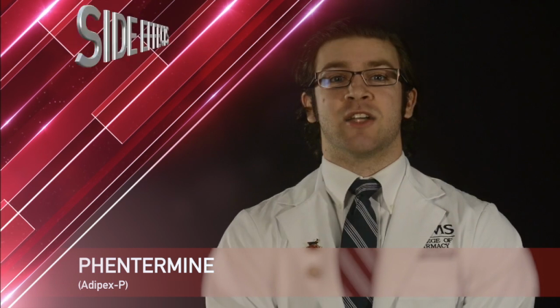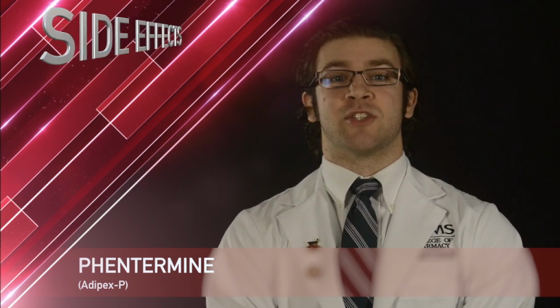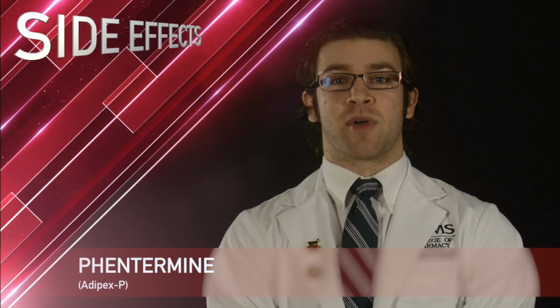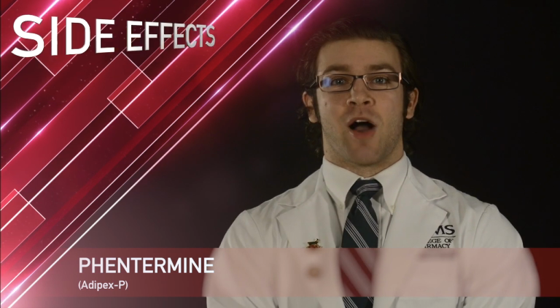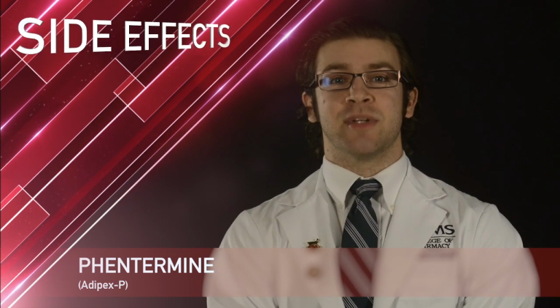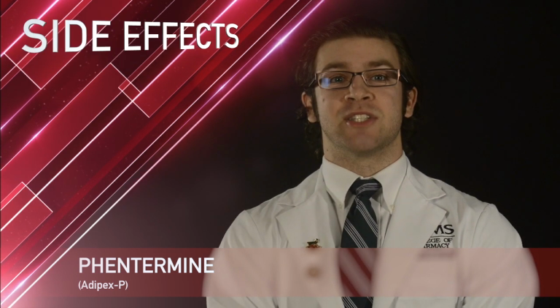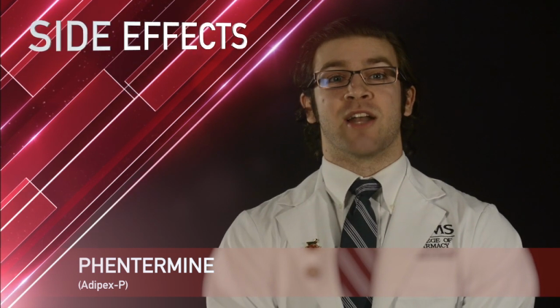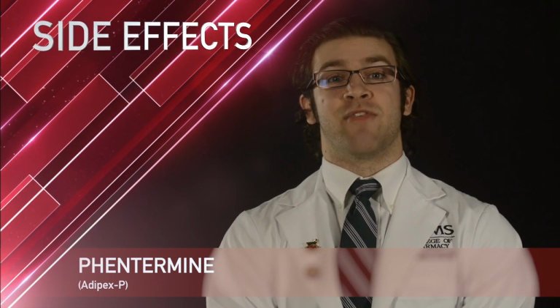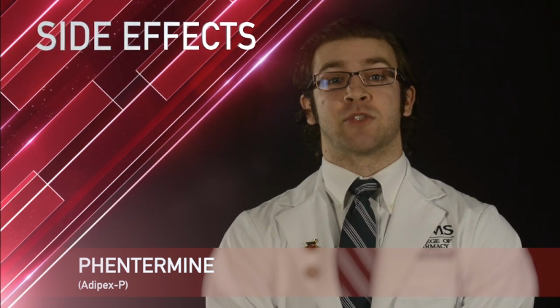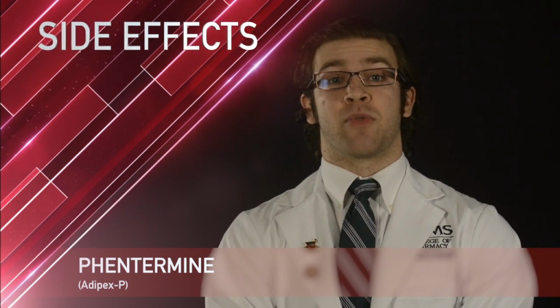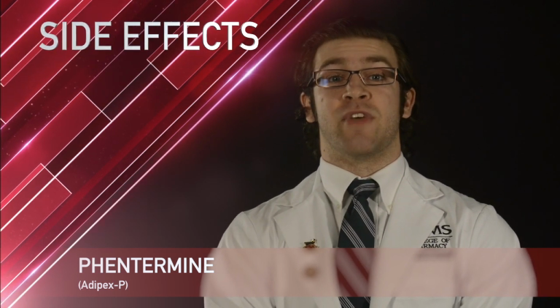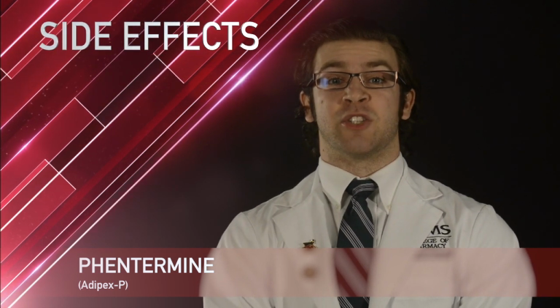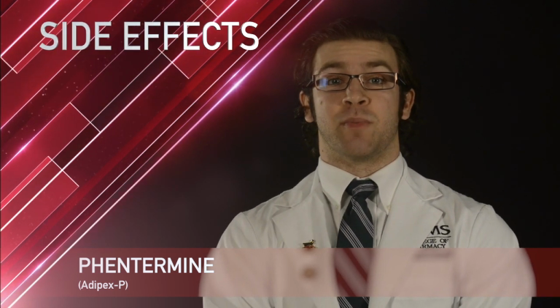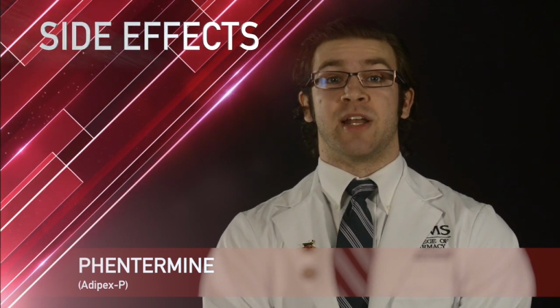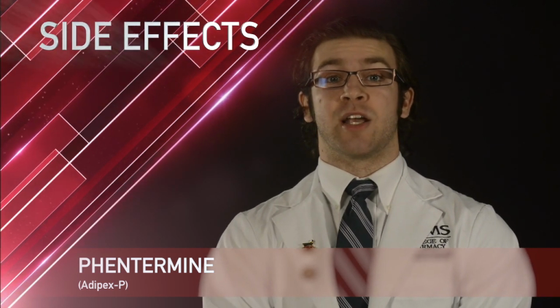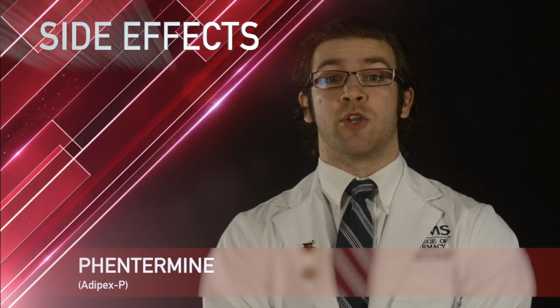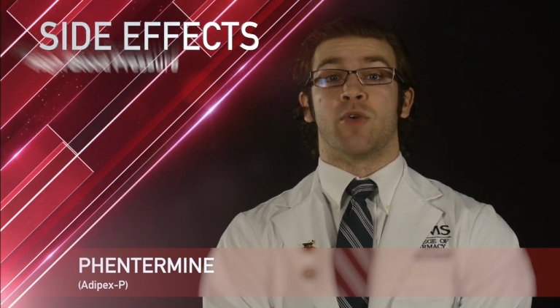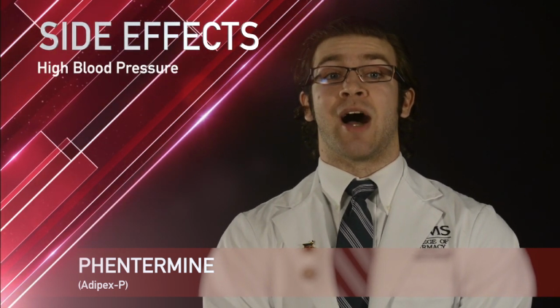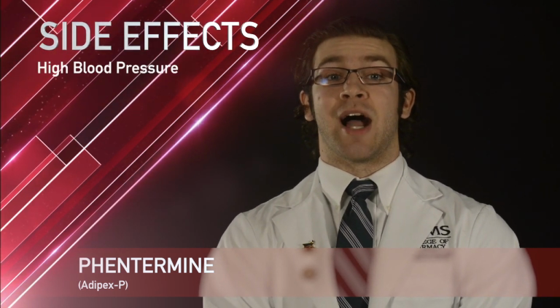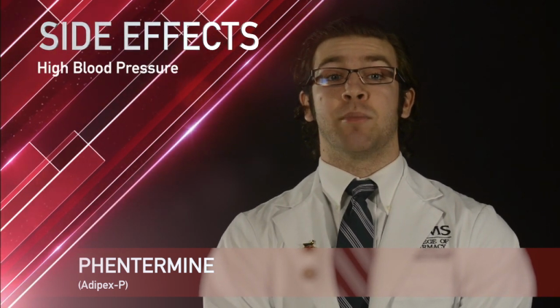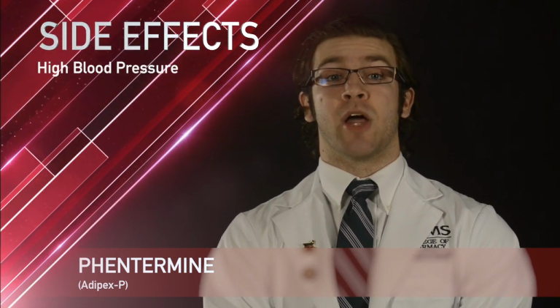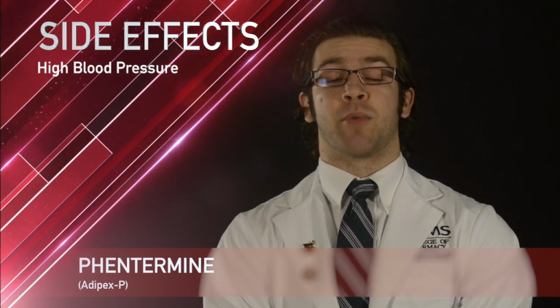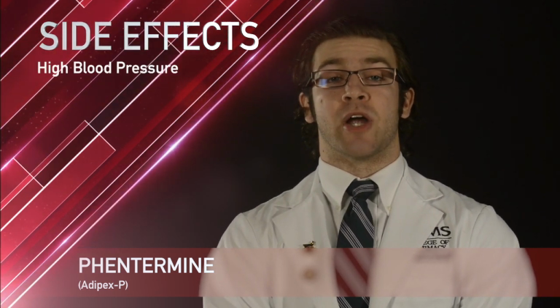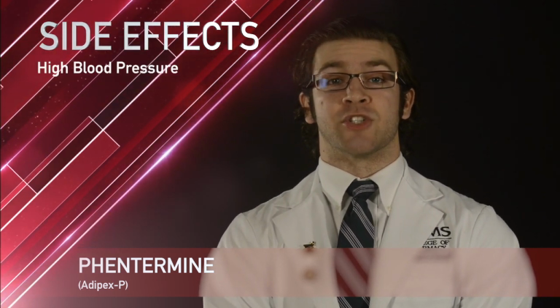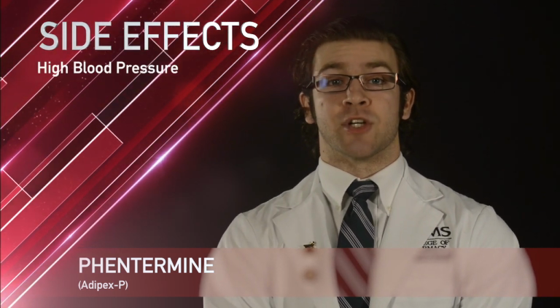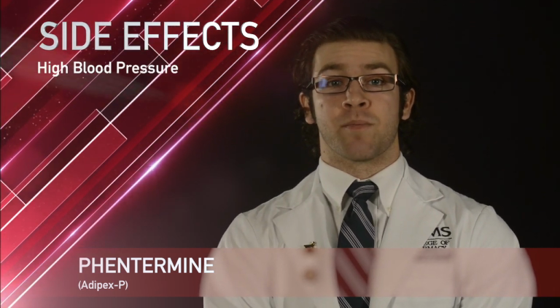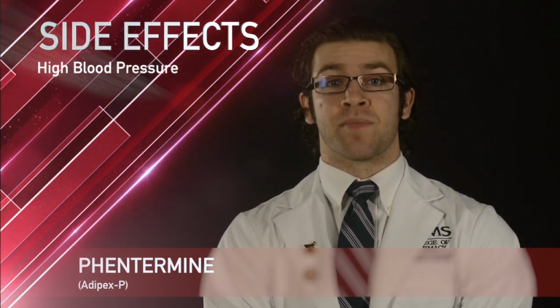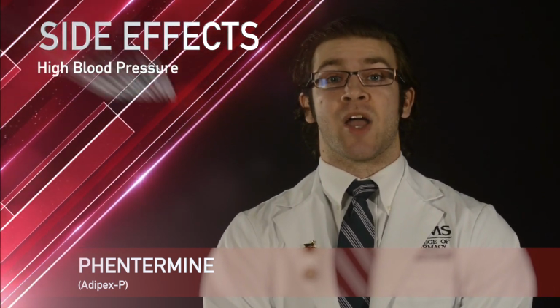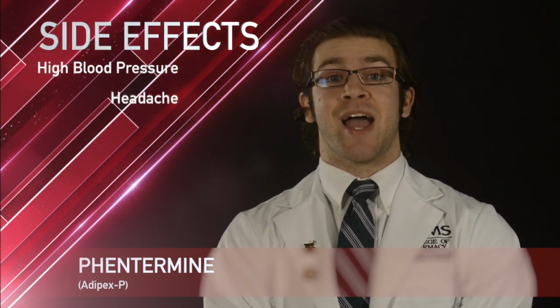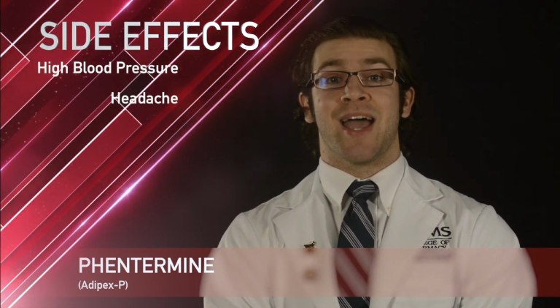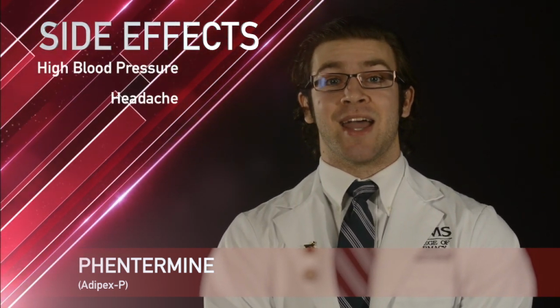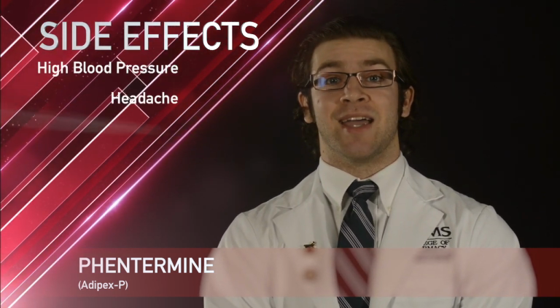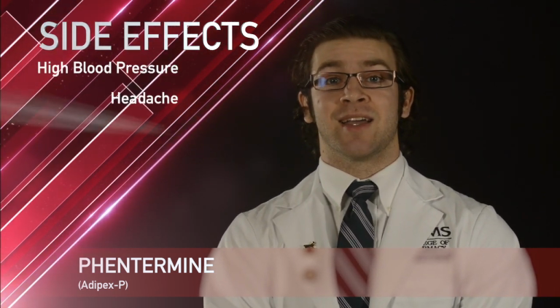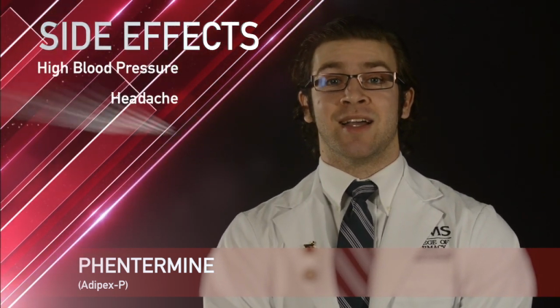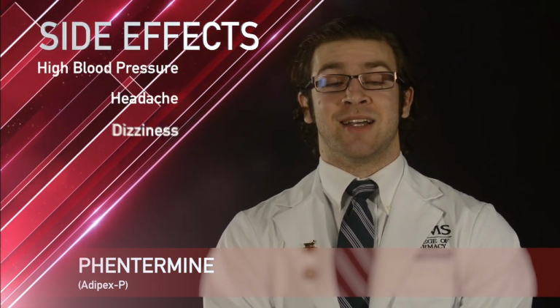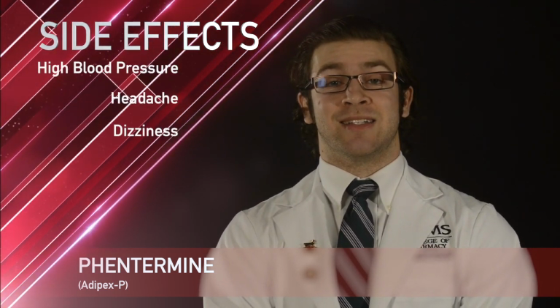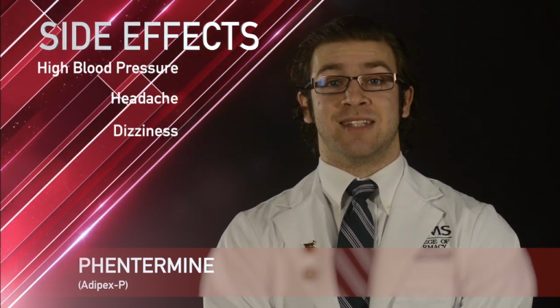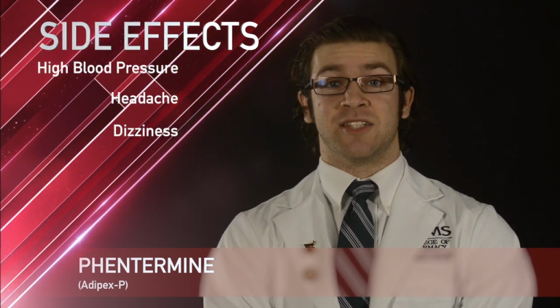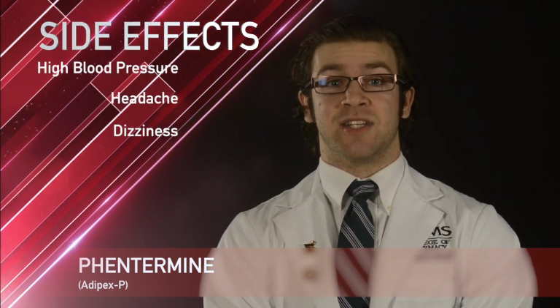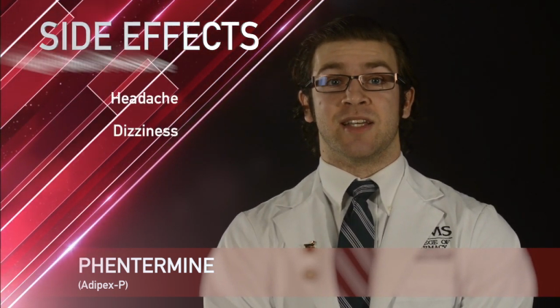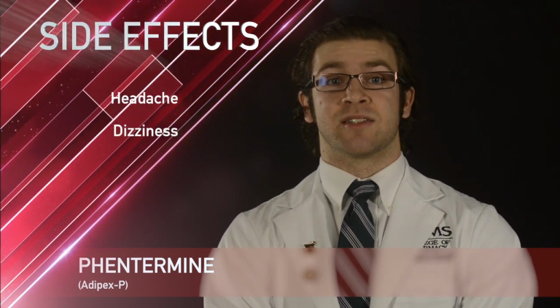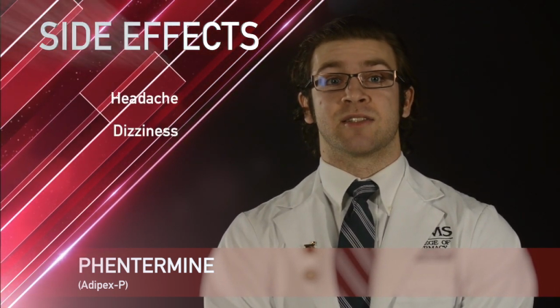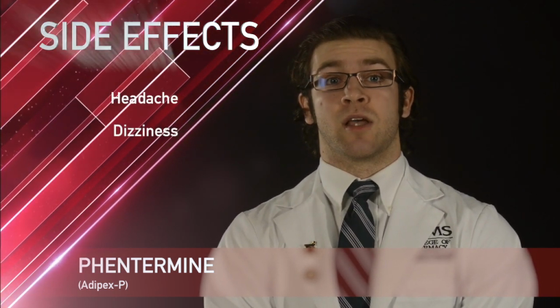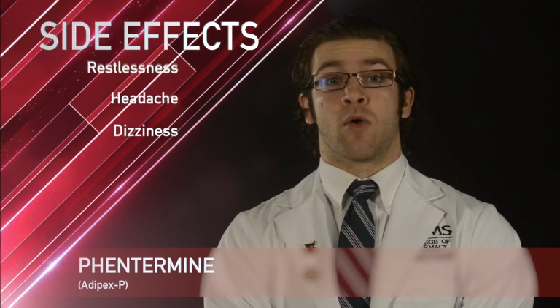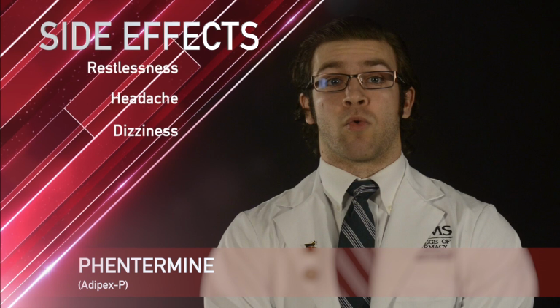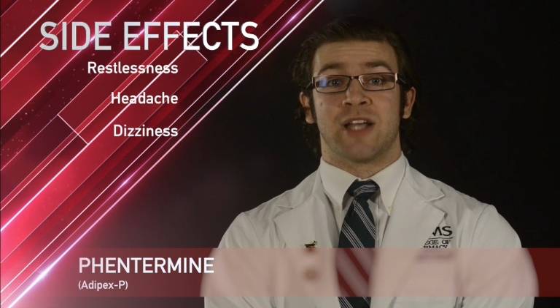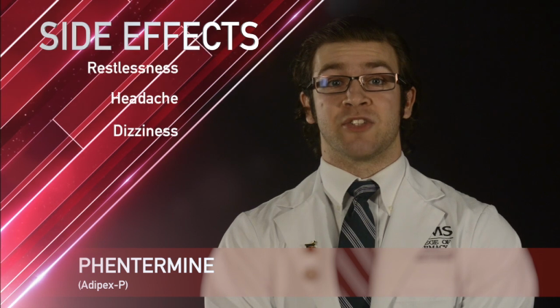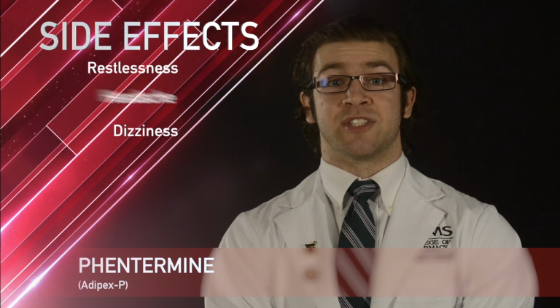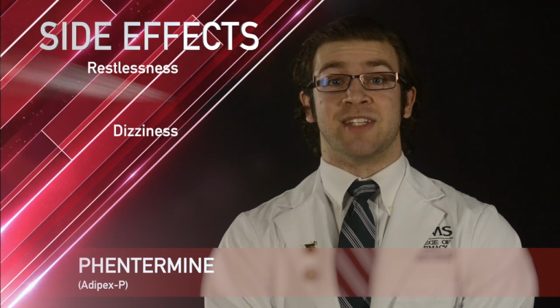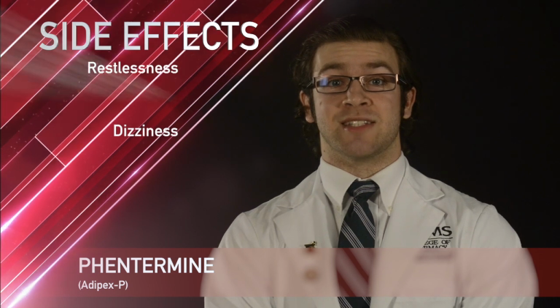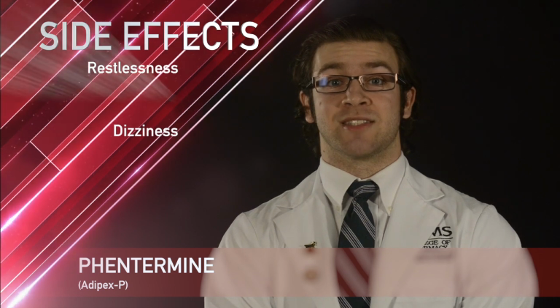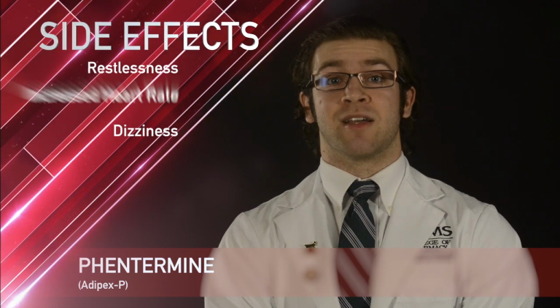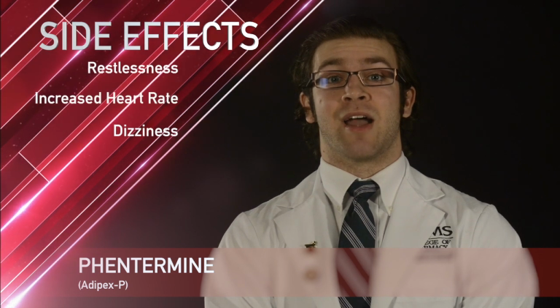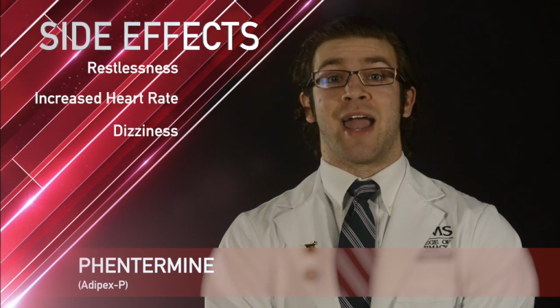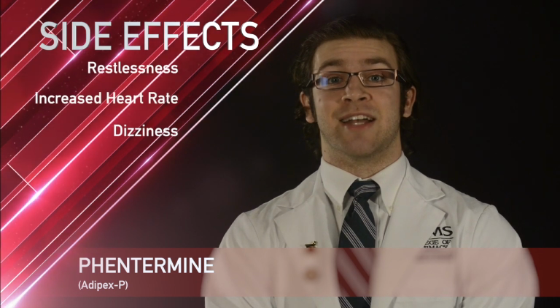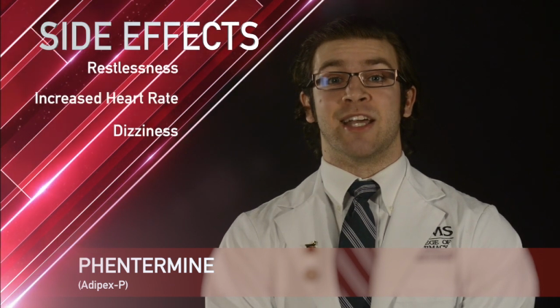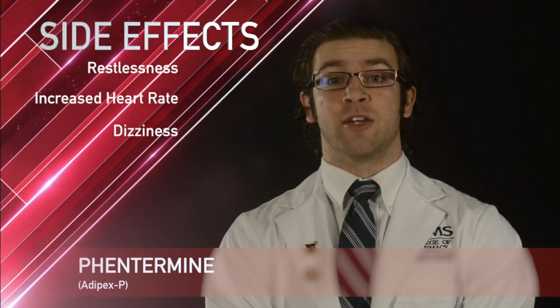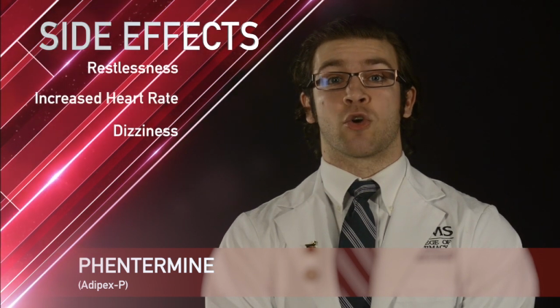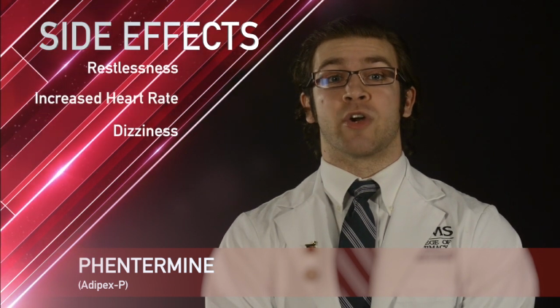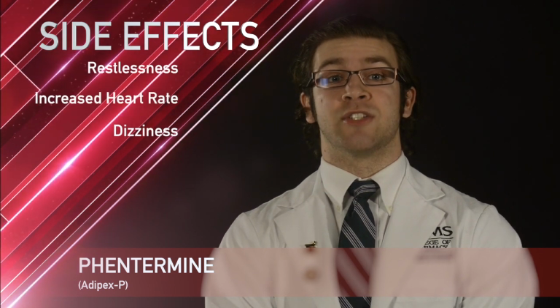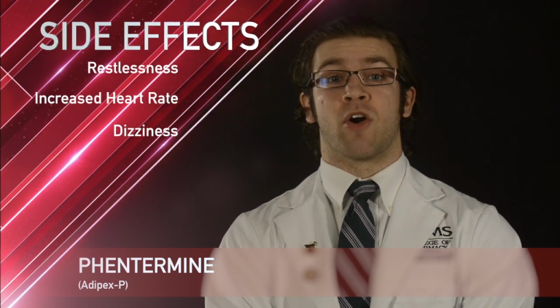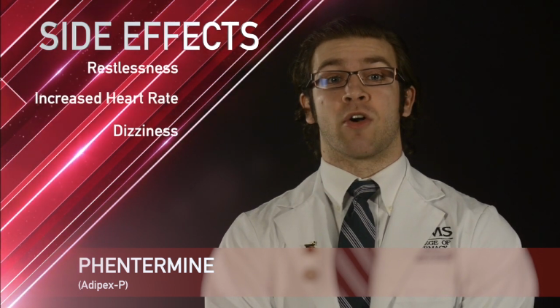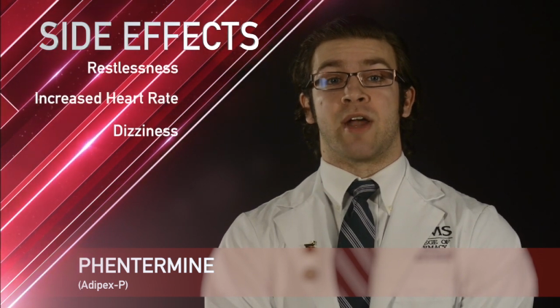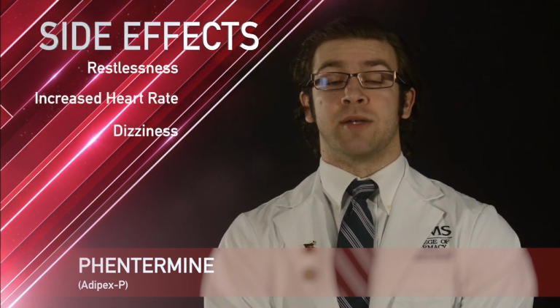Some common side effects with Phentermine include high blood pressure, headache, dizziness, restlessness, and increased heart rate.